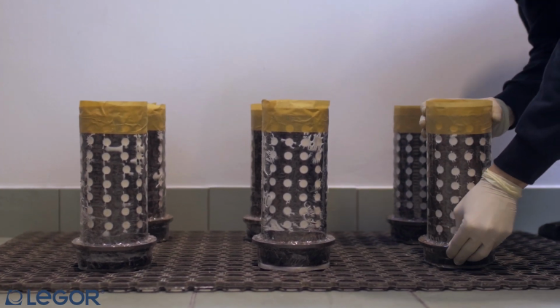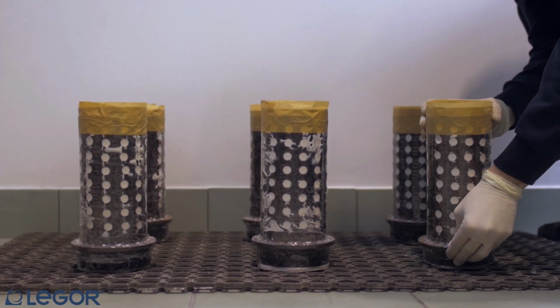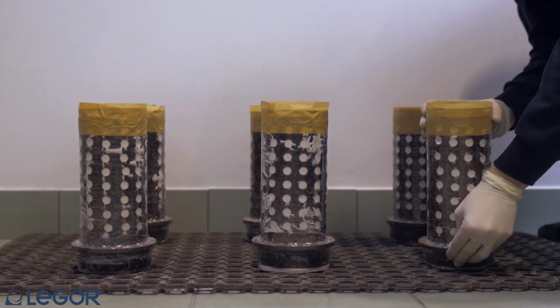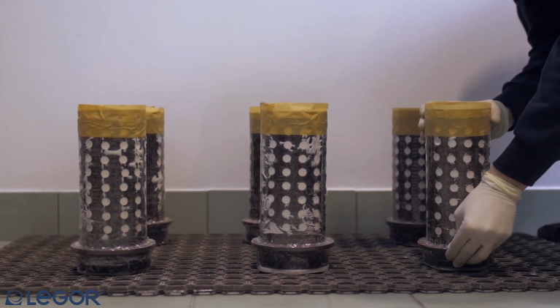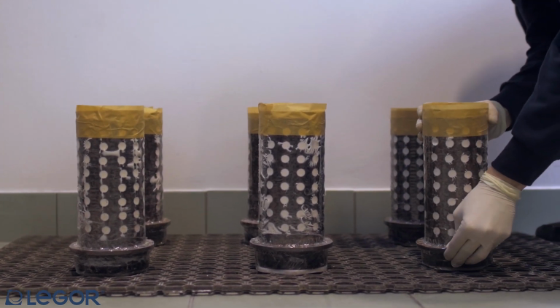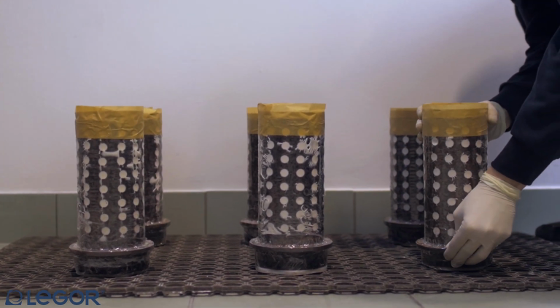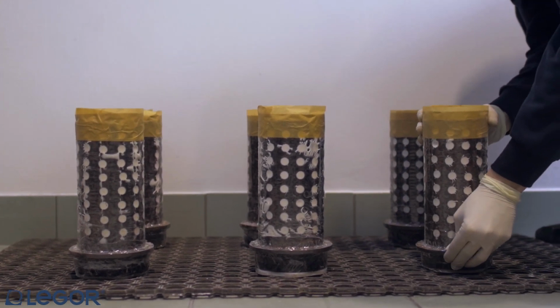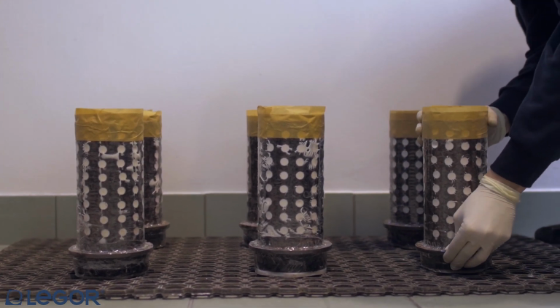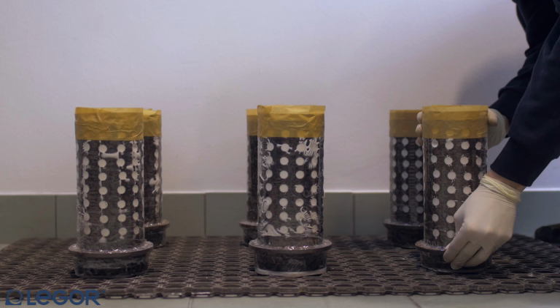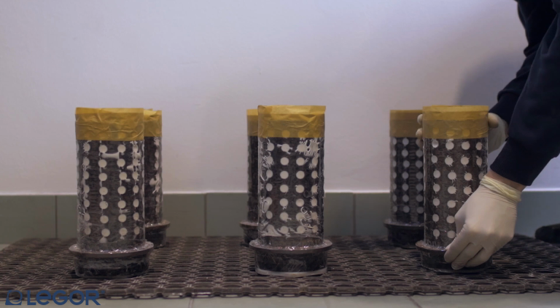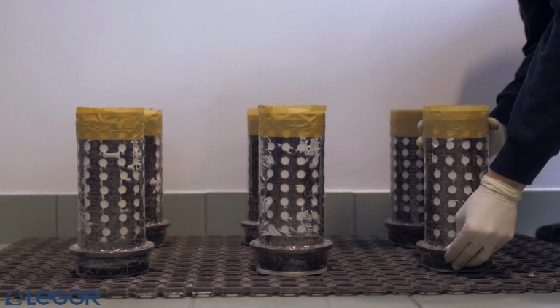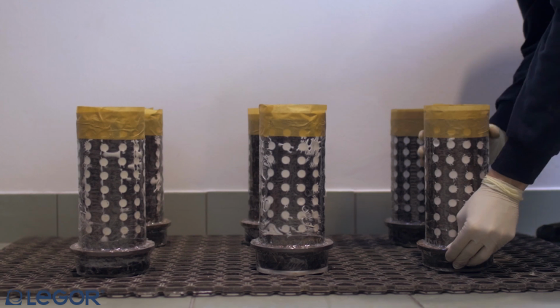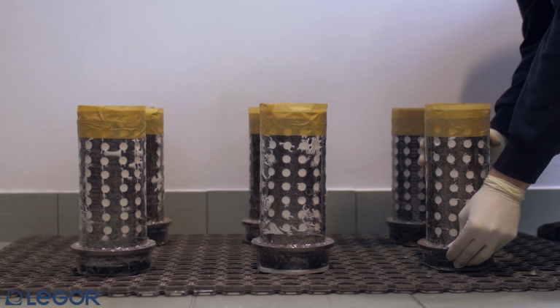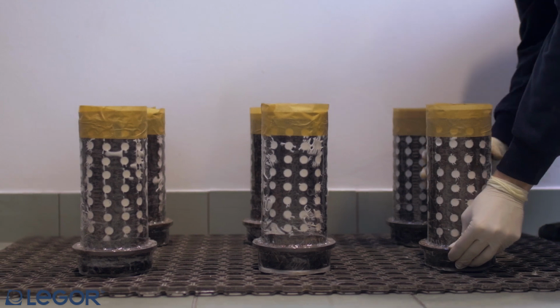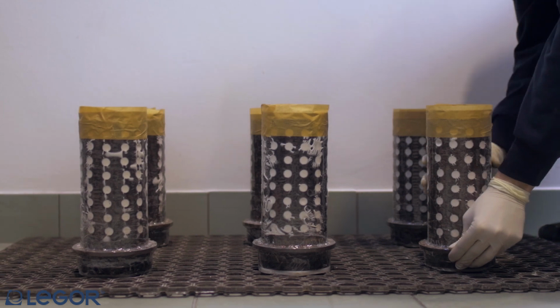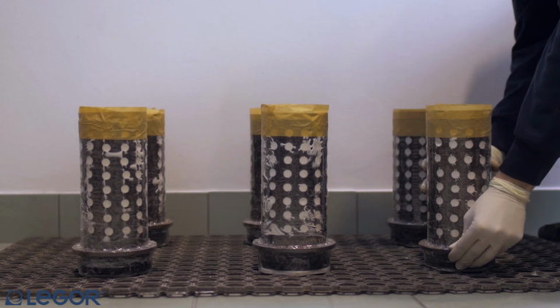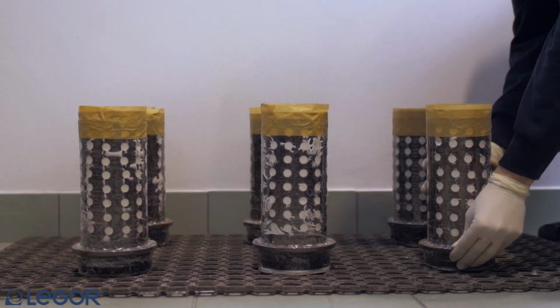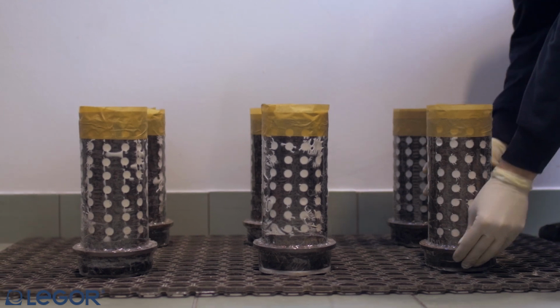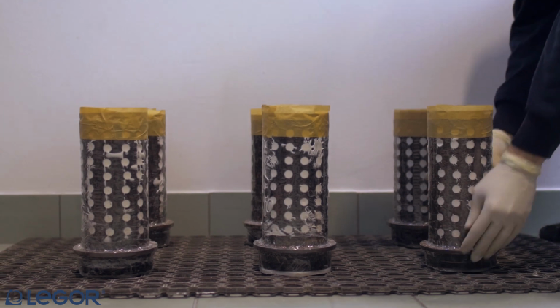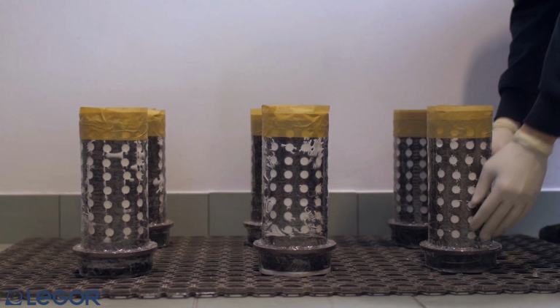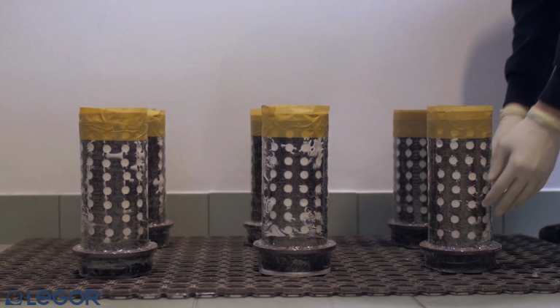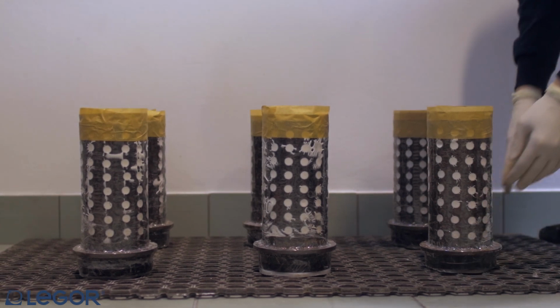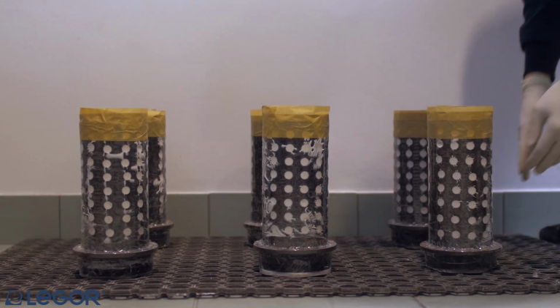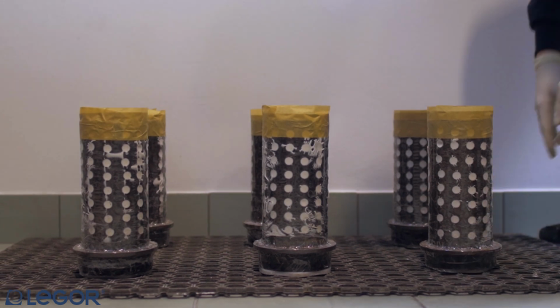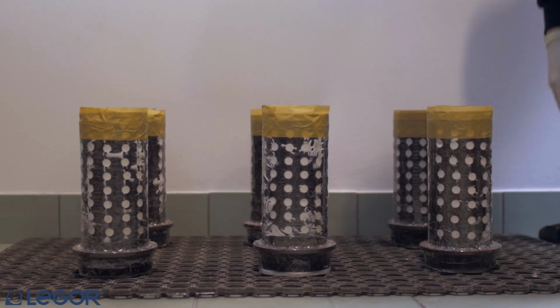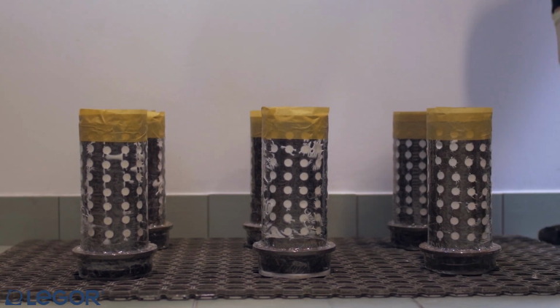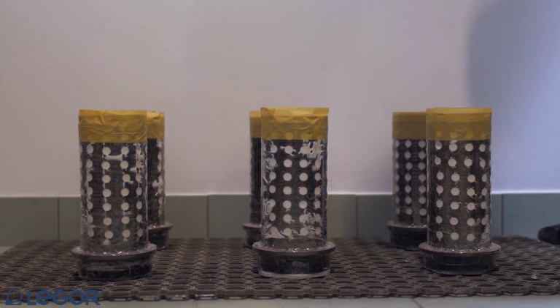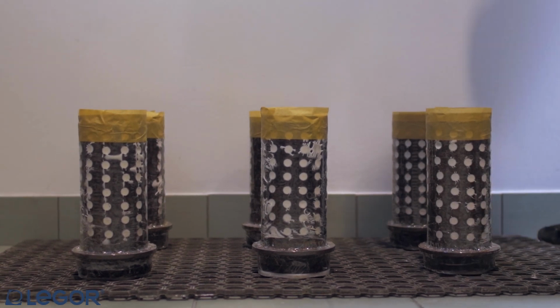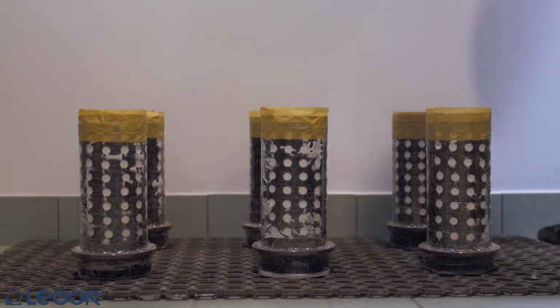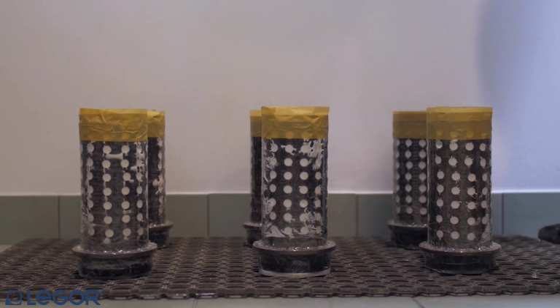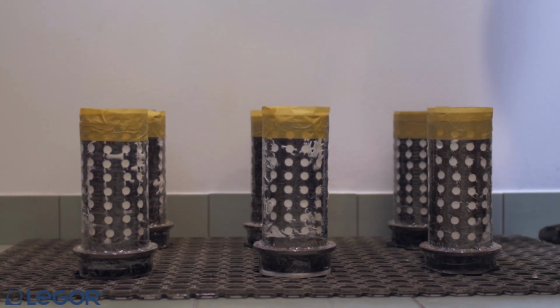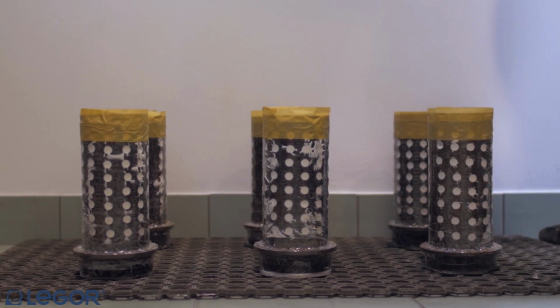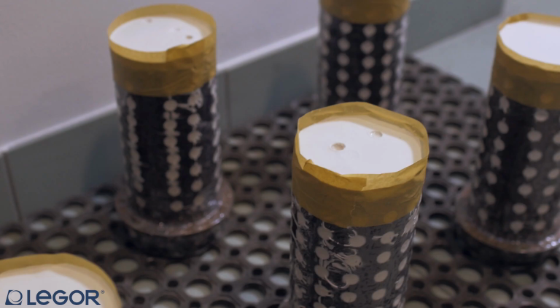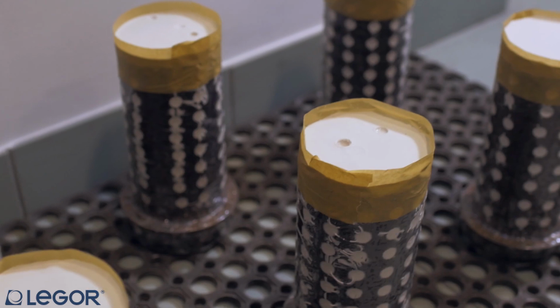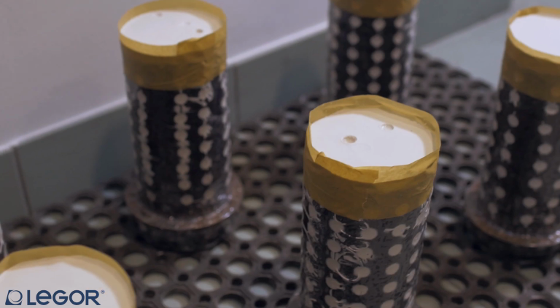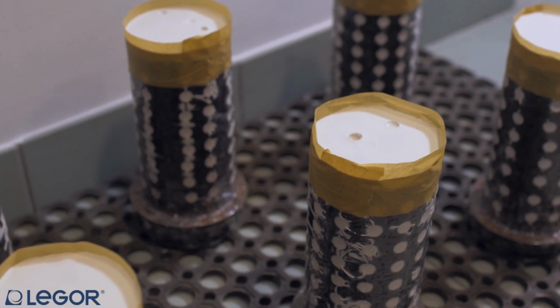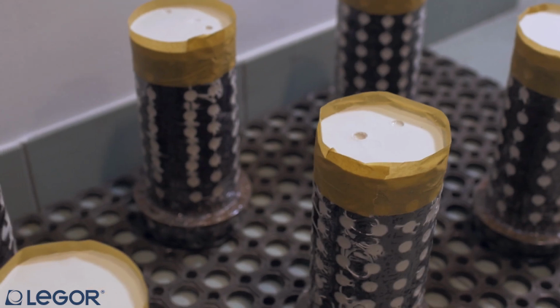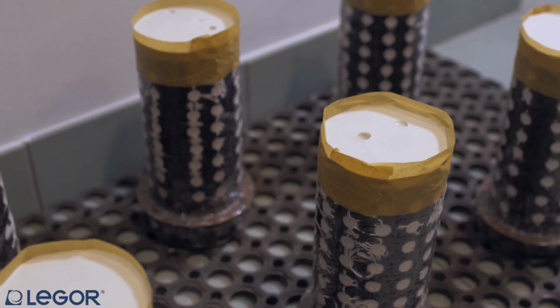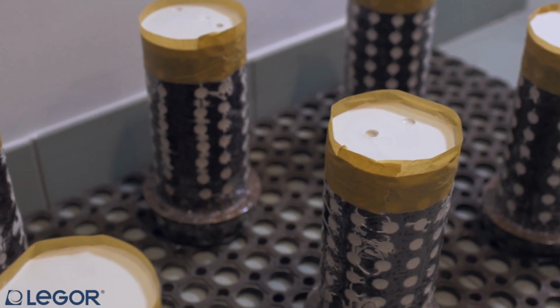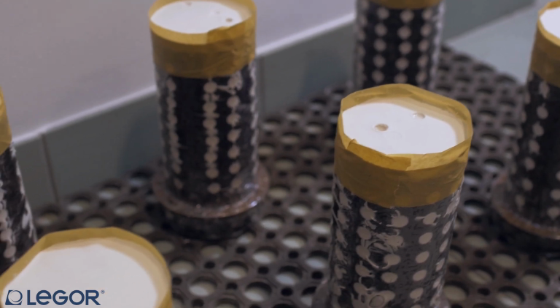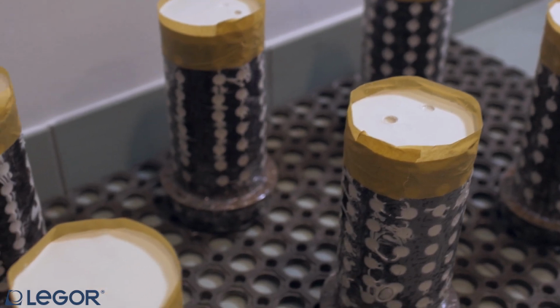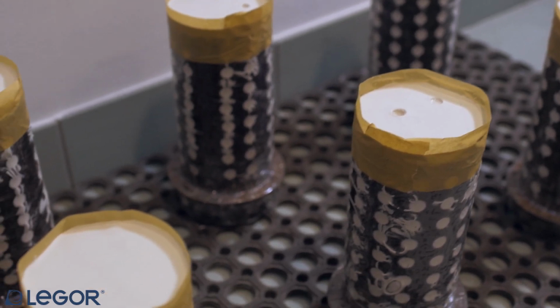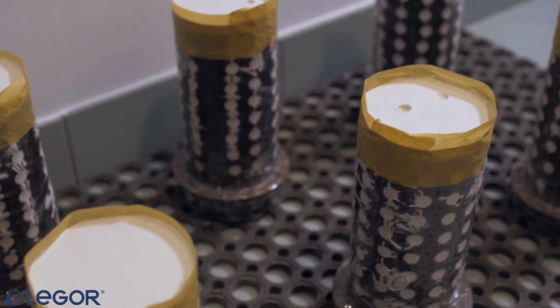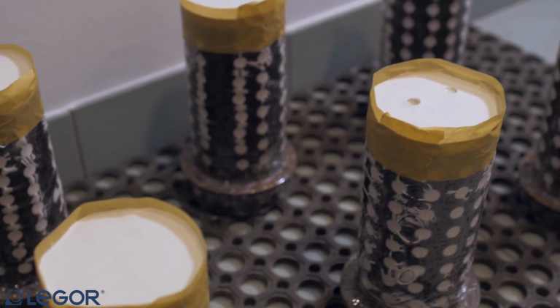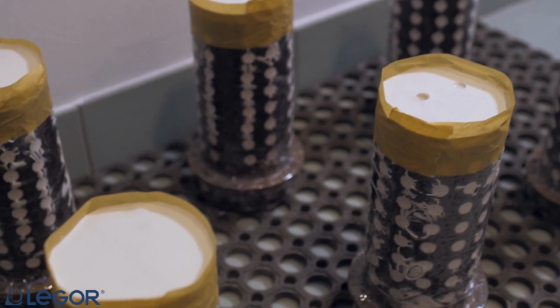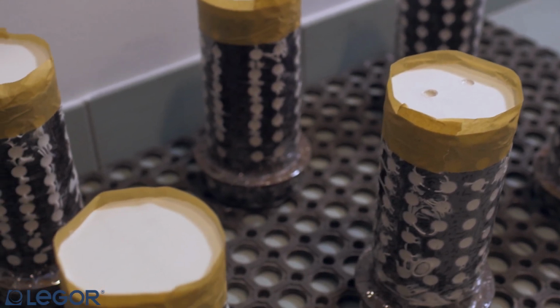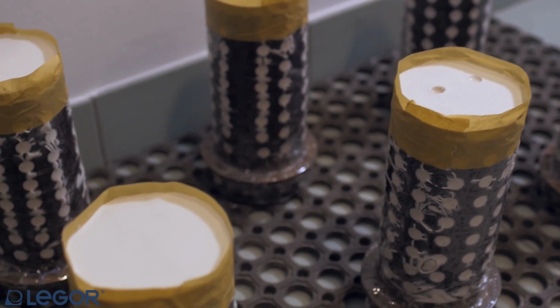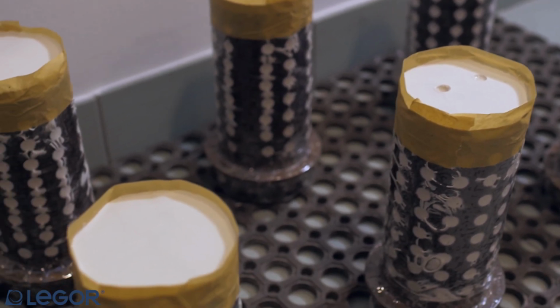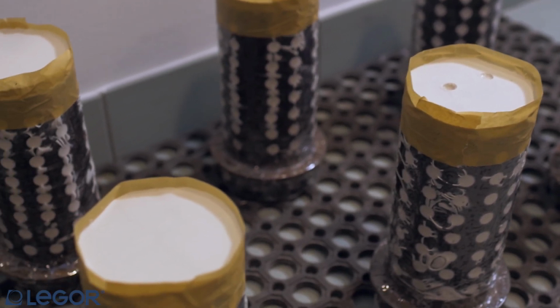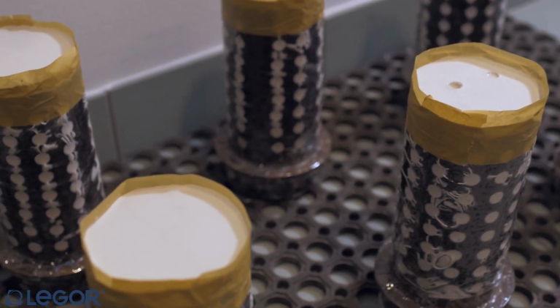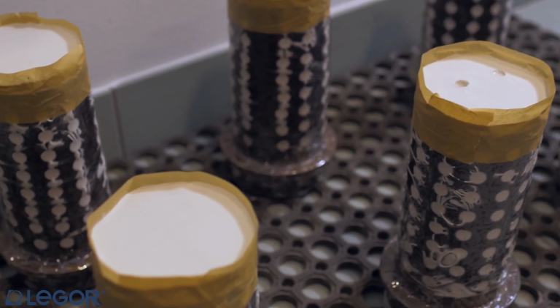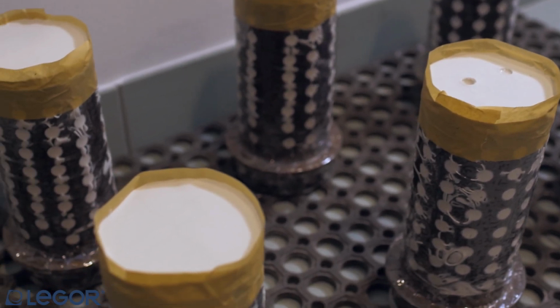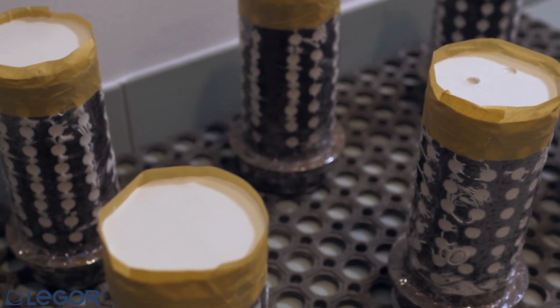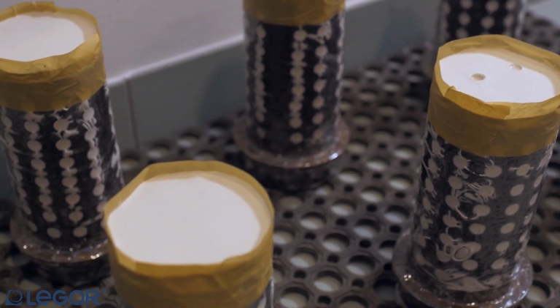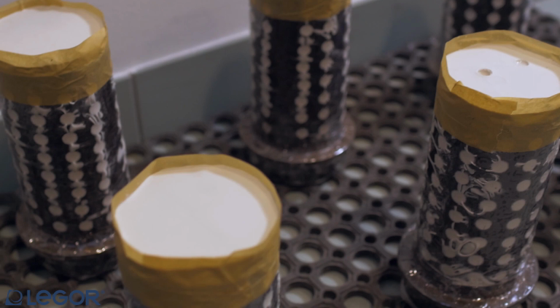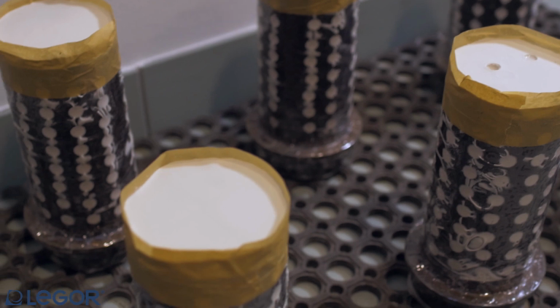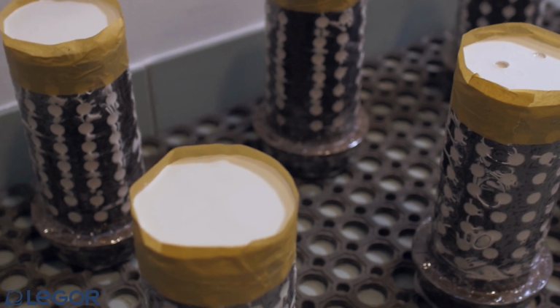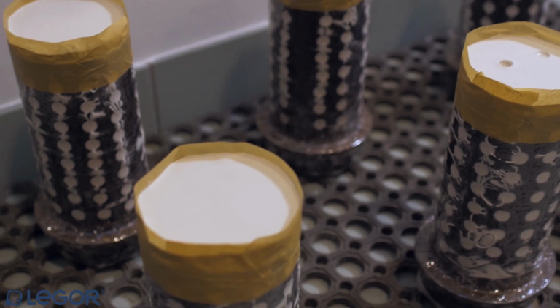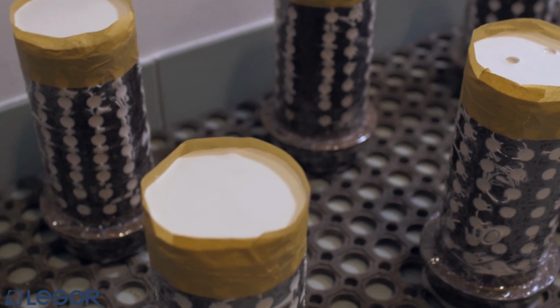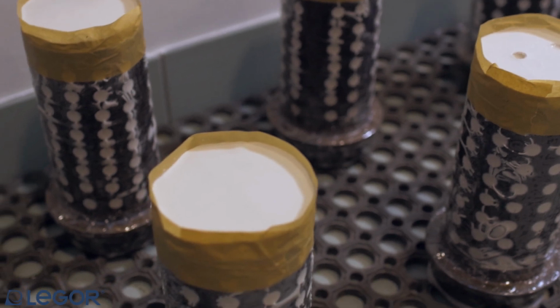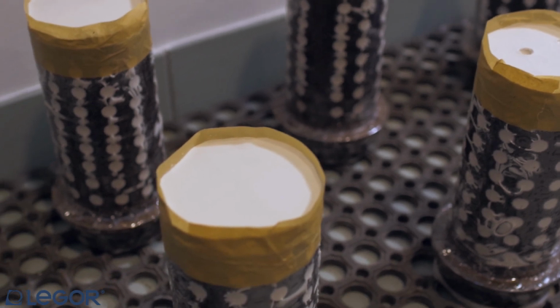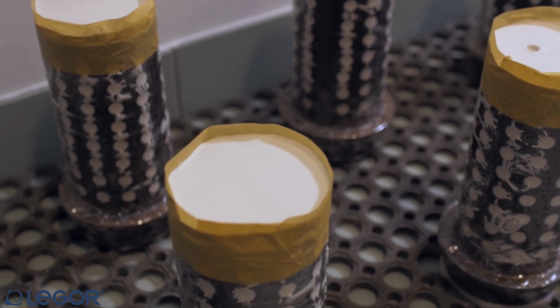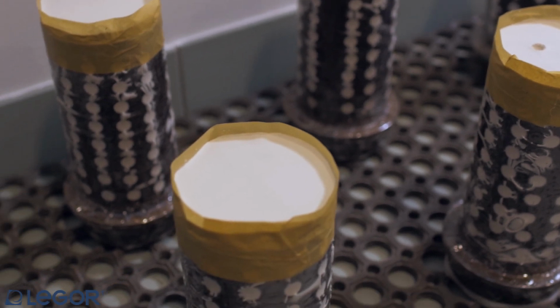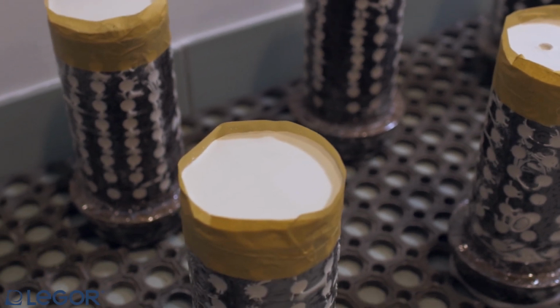Move carefully the flasks out of the mixer and leave for 60 to 90 minutes before burnout.